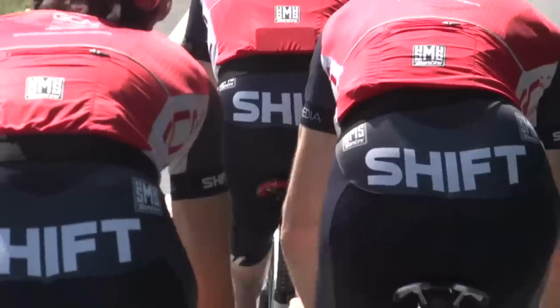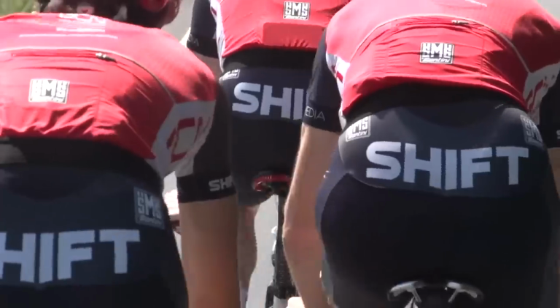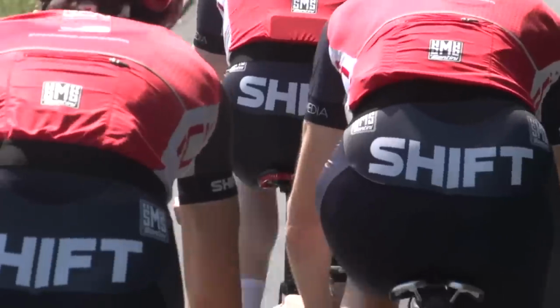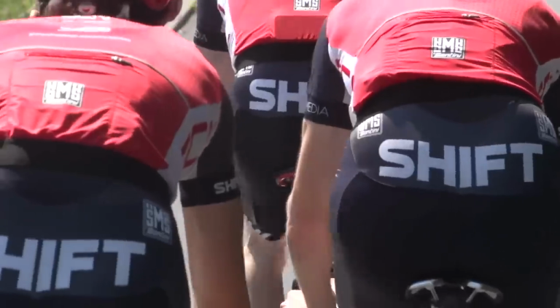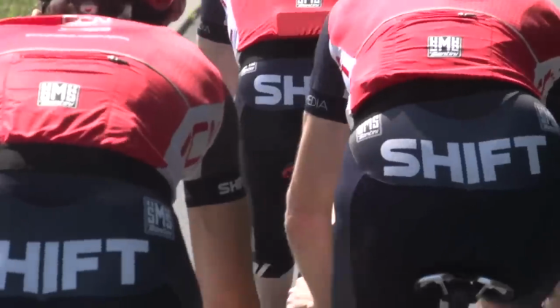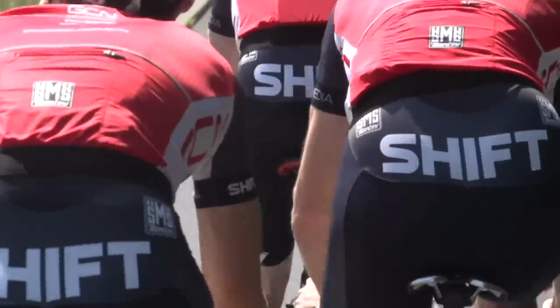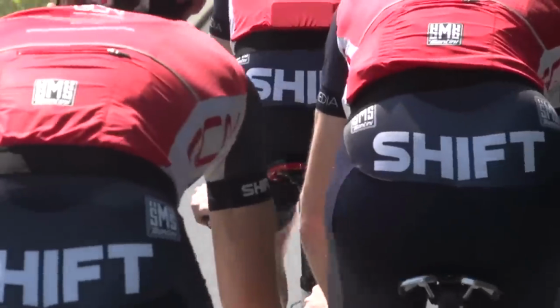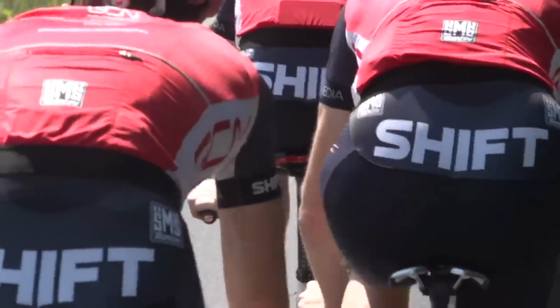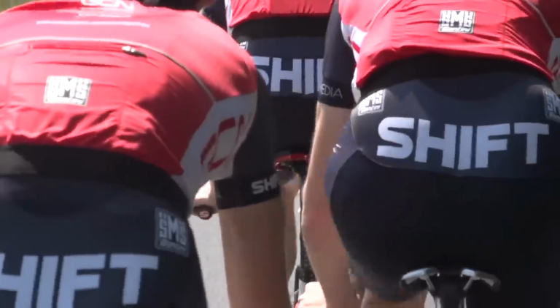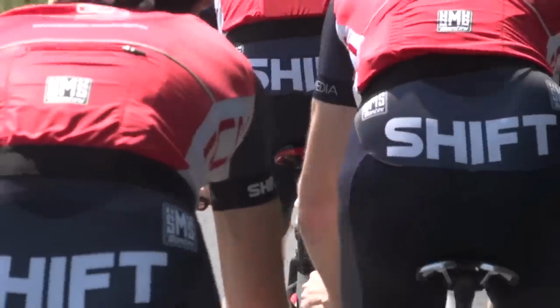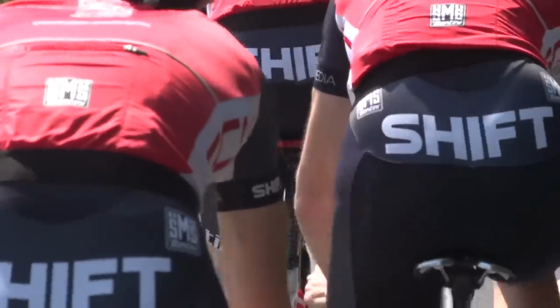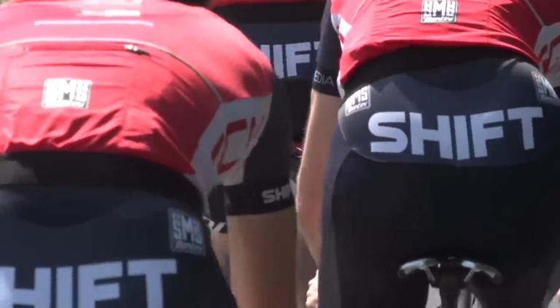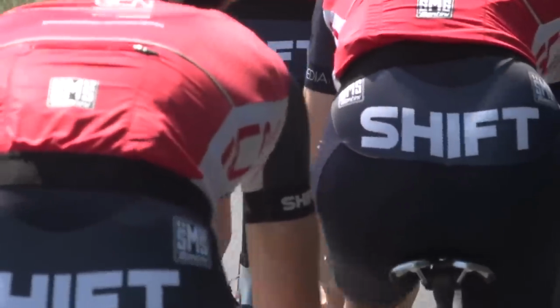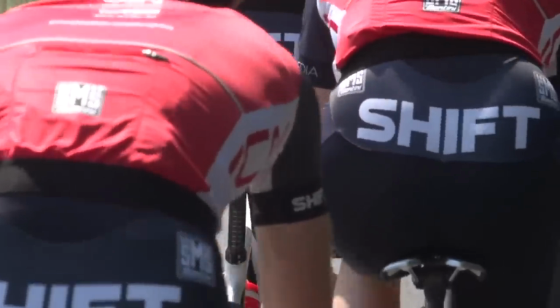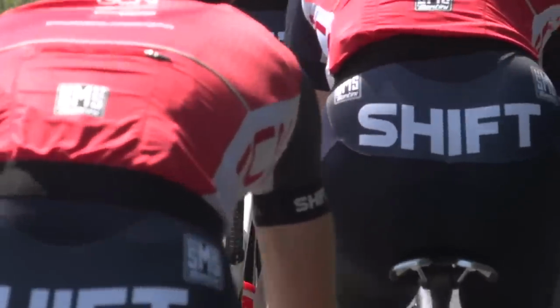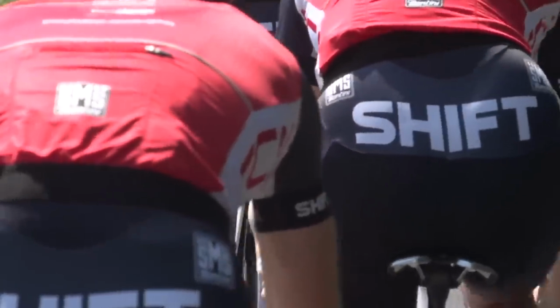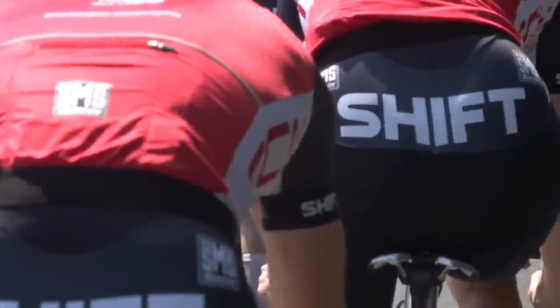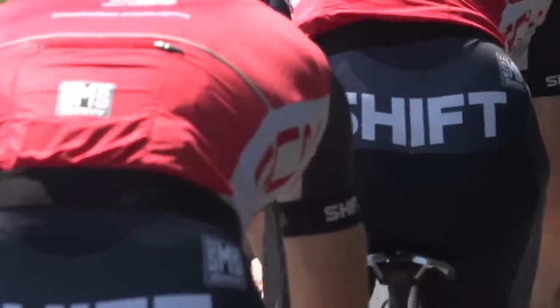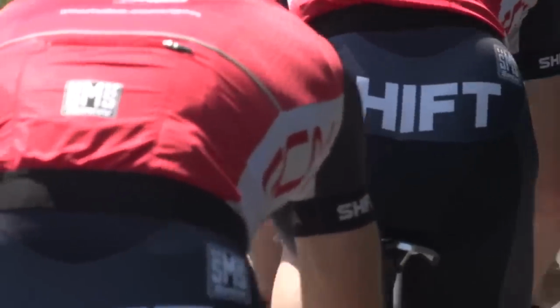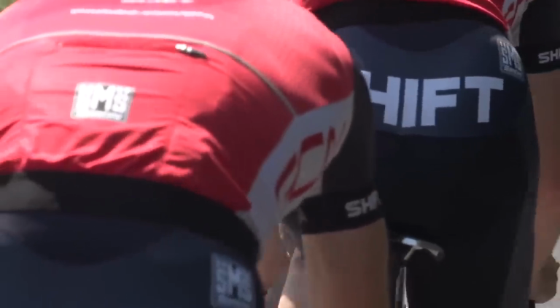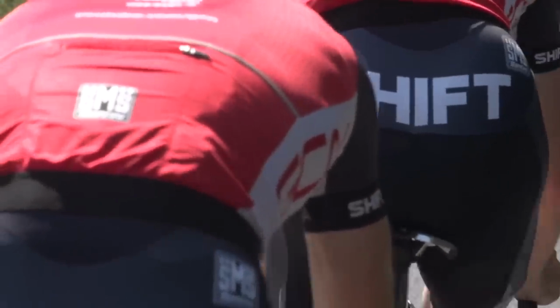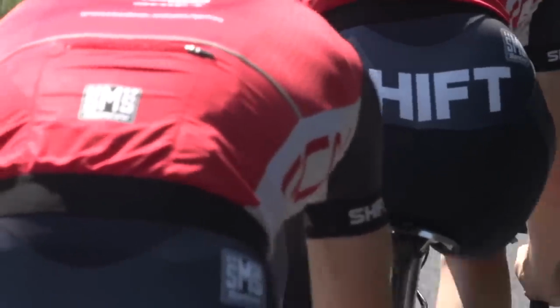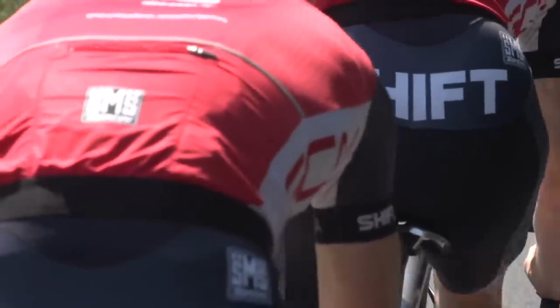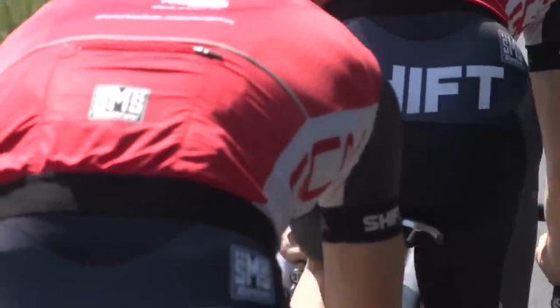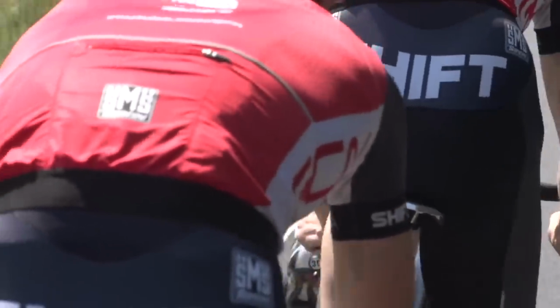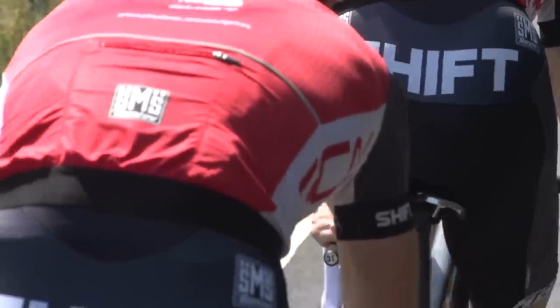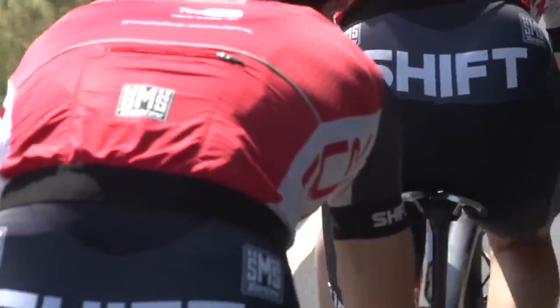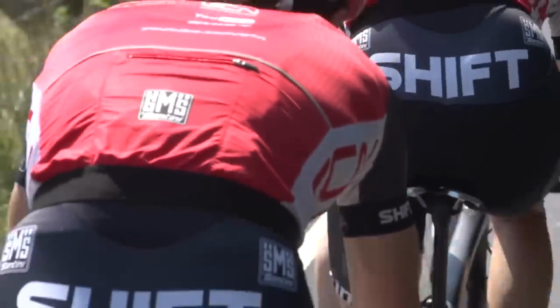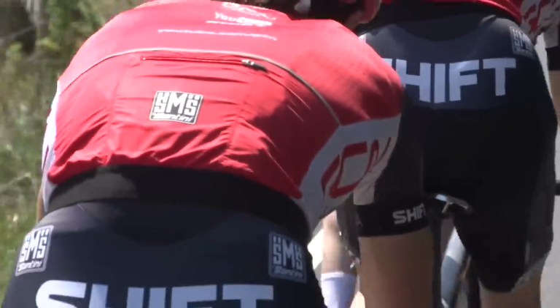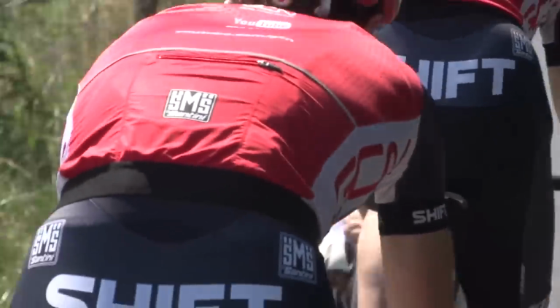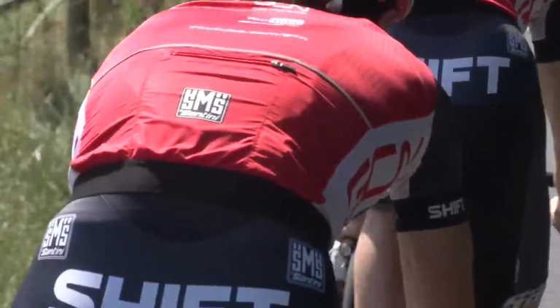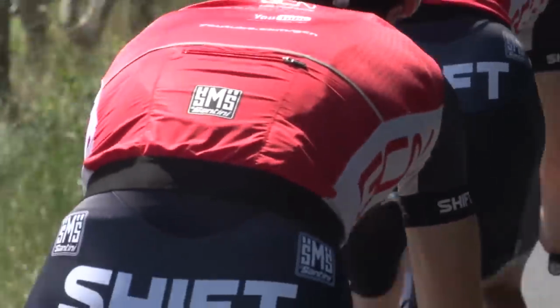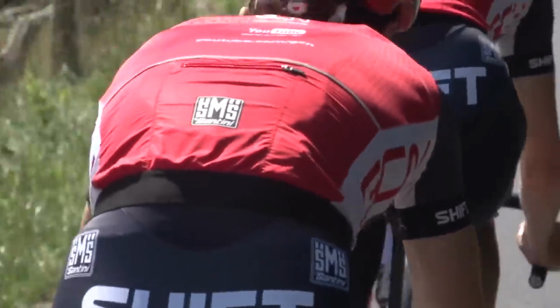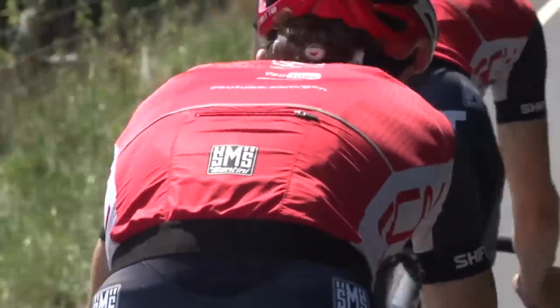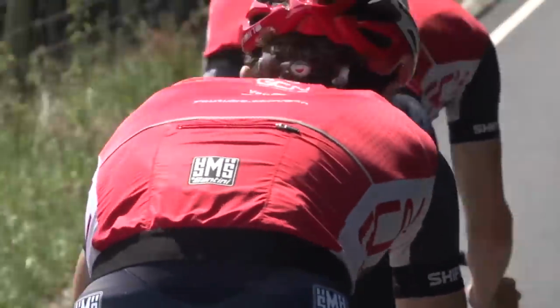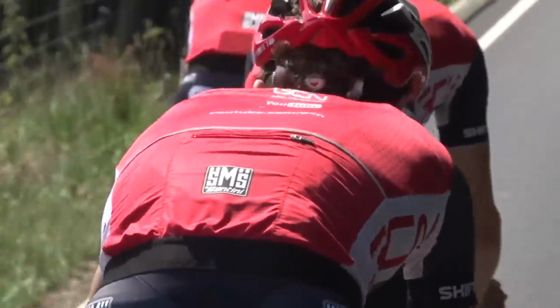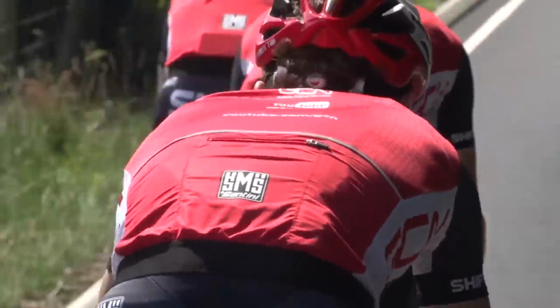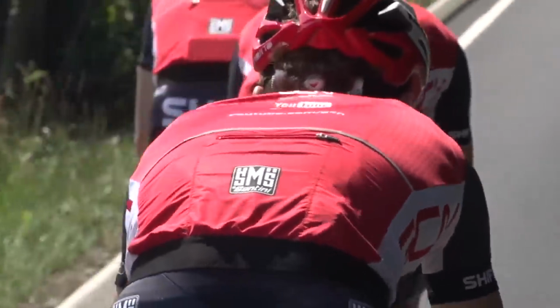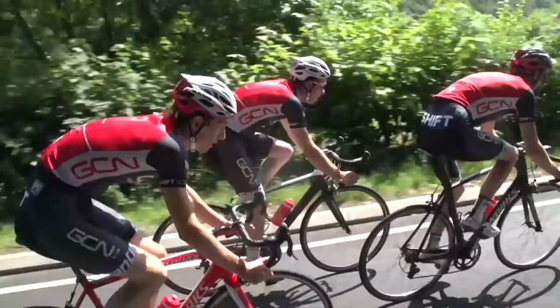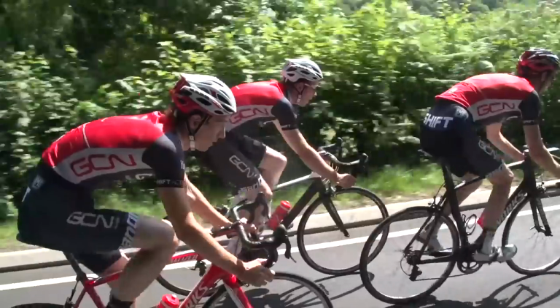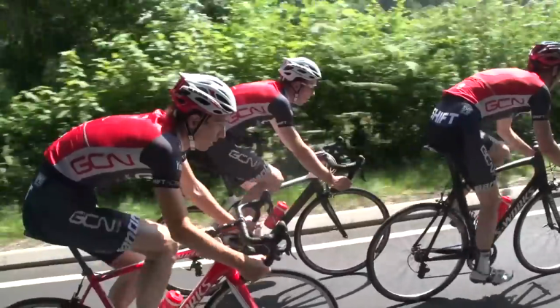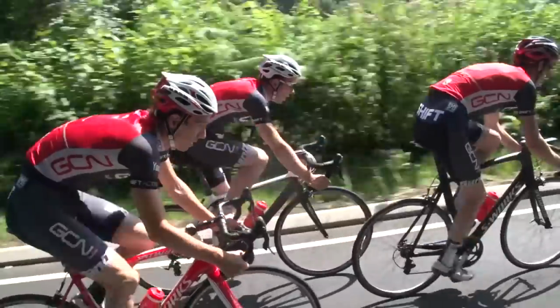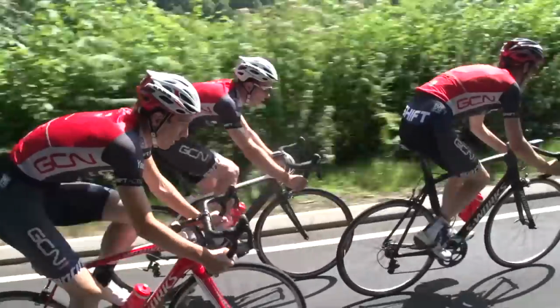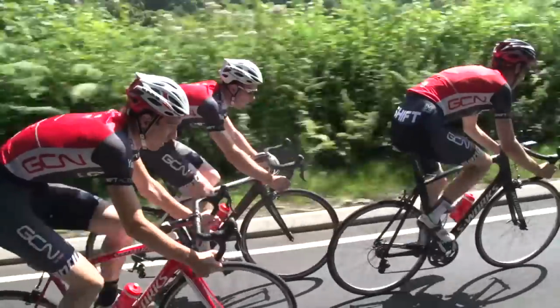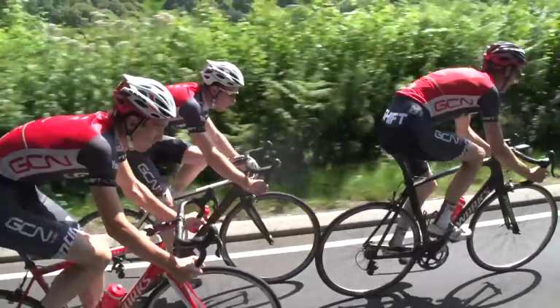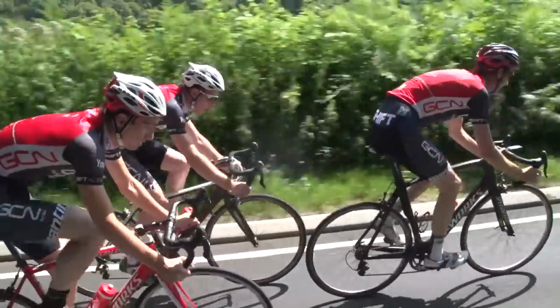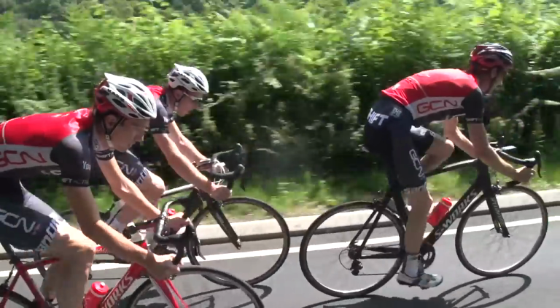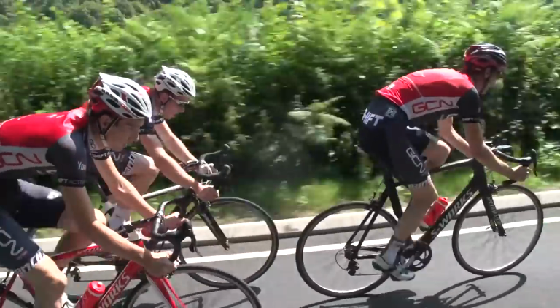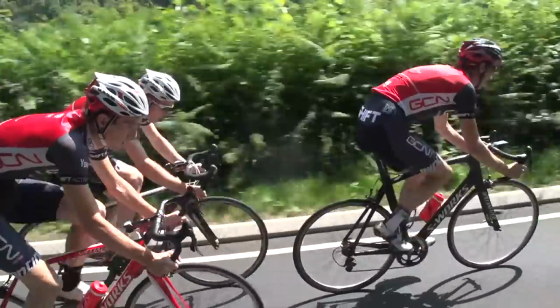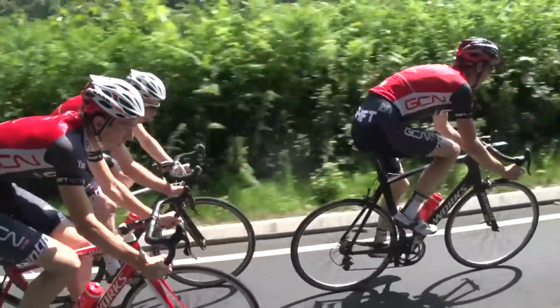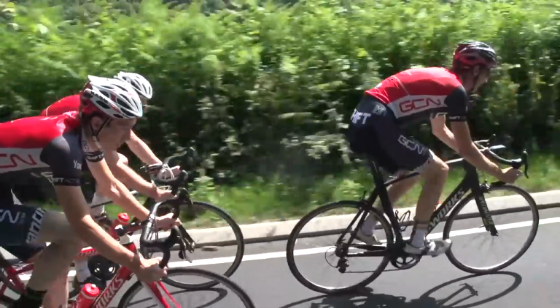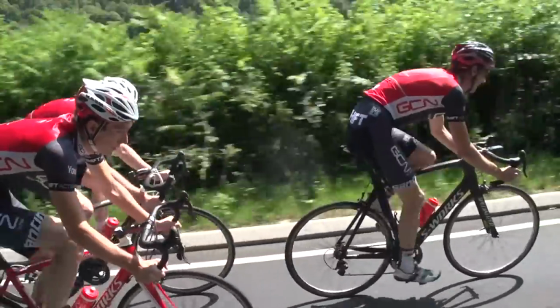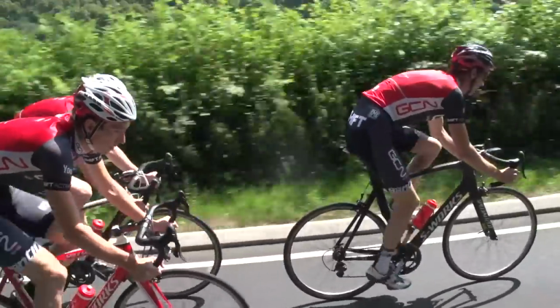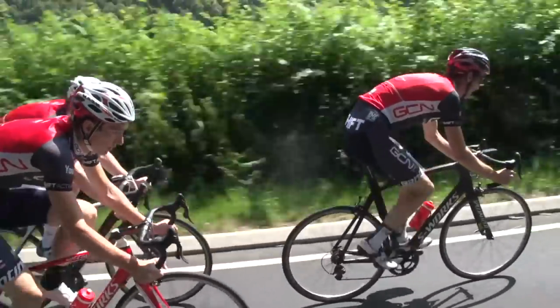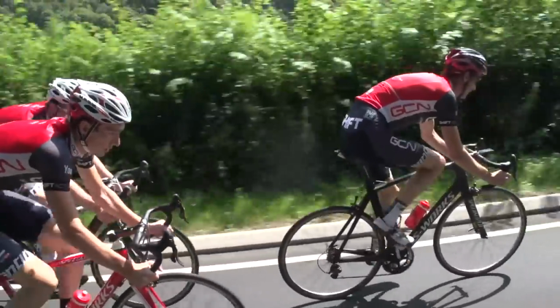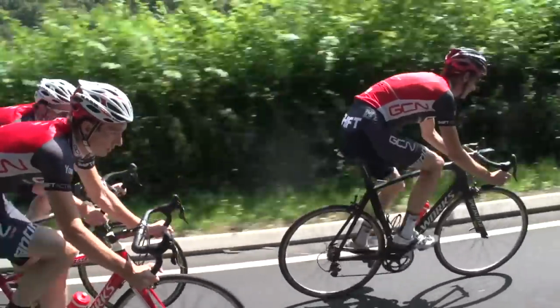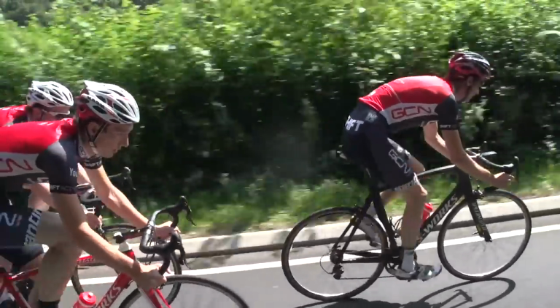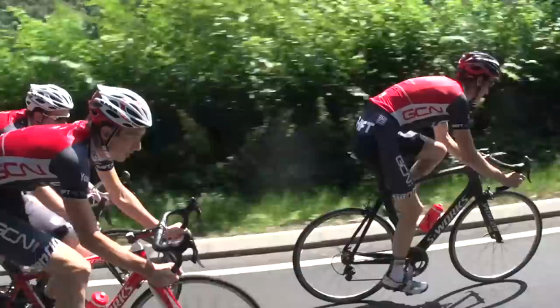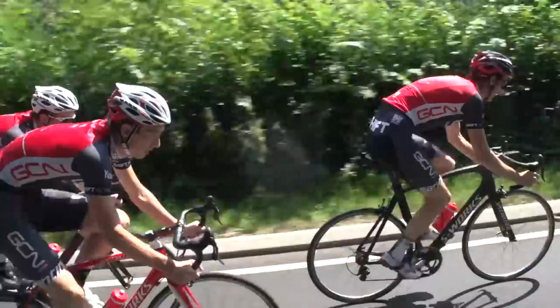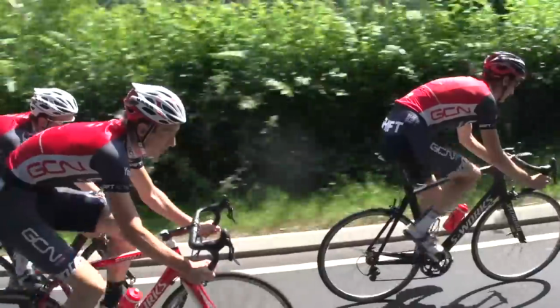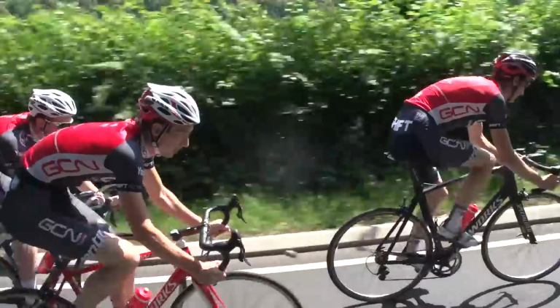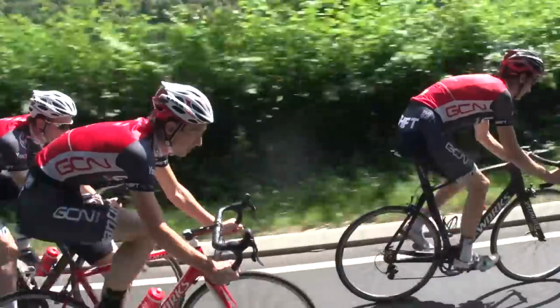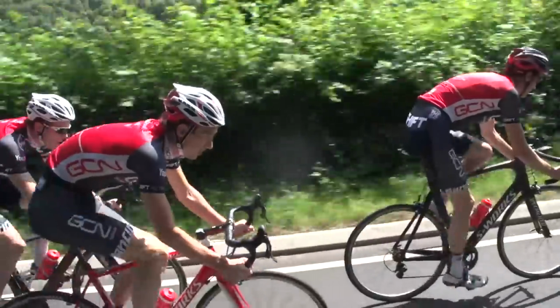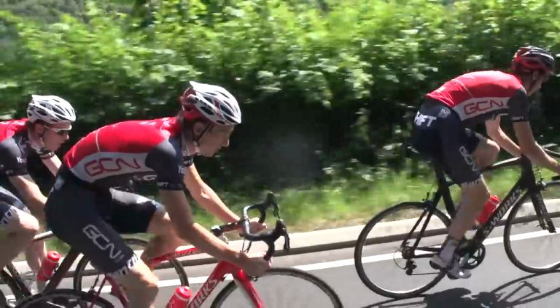In a video about braking, it seems wrong to say avoid braking, but when riding in a peloton, try to stay off your brakes as much as possible. It makes the group much smoother and safer in the long run.